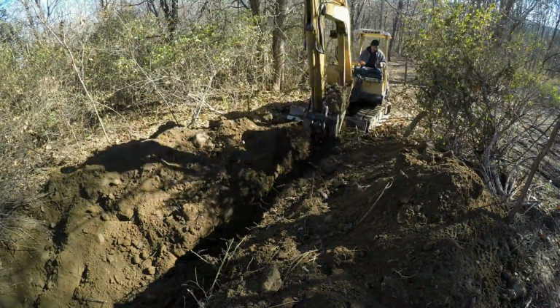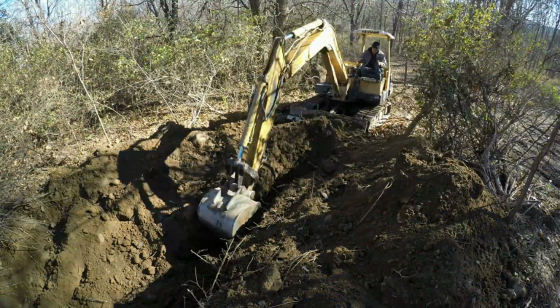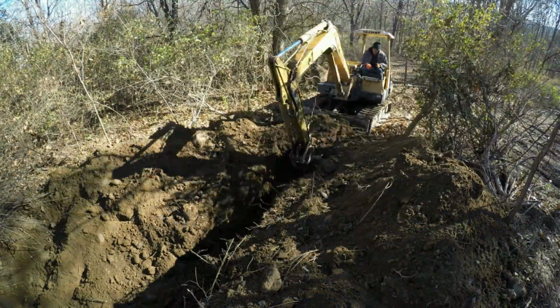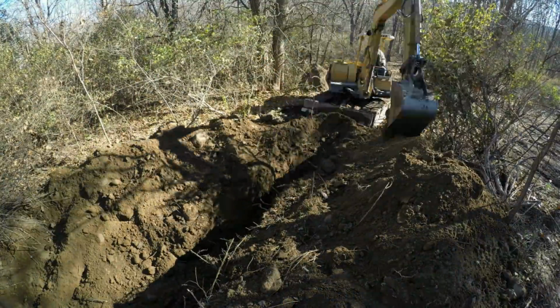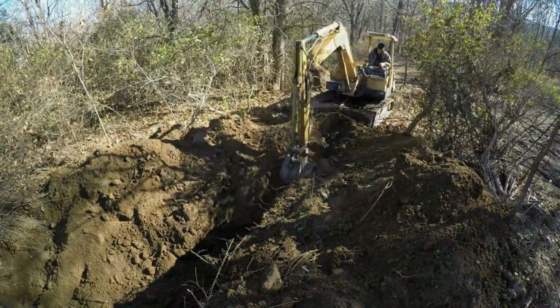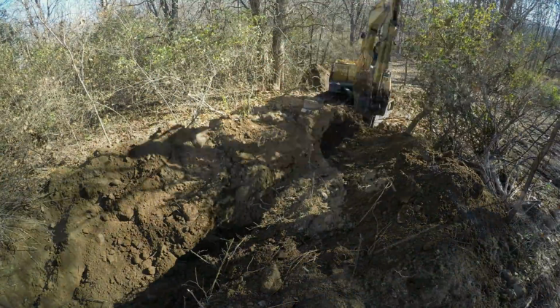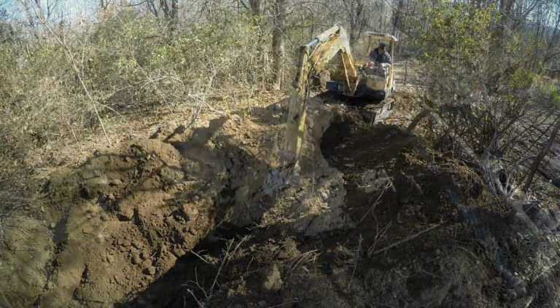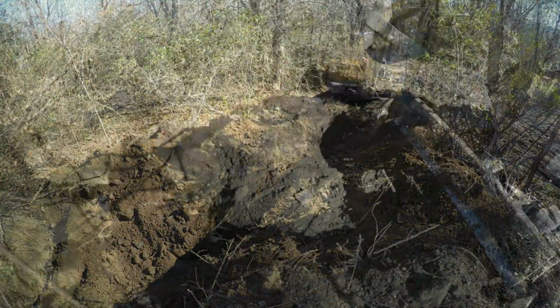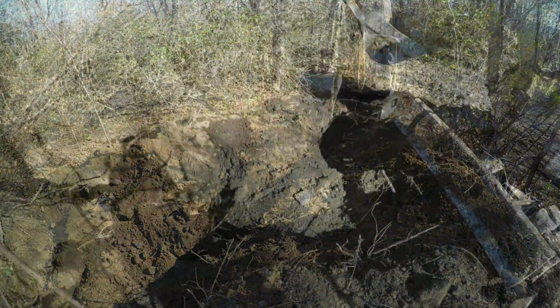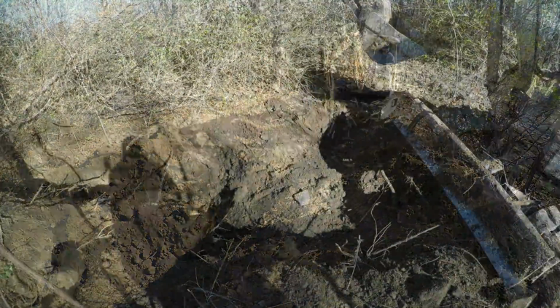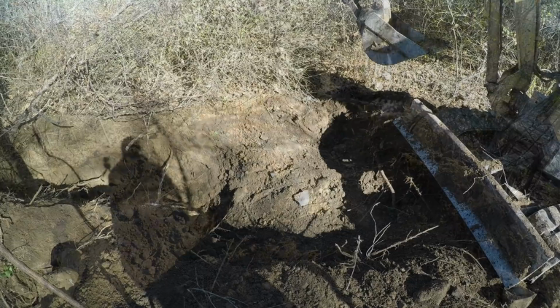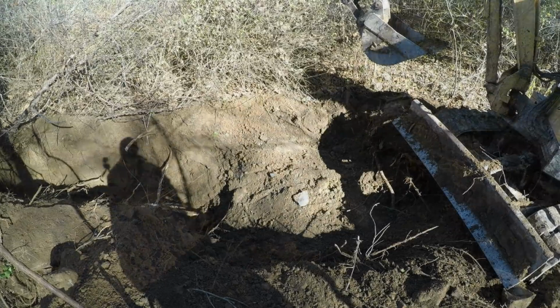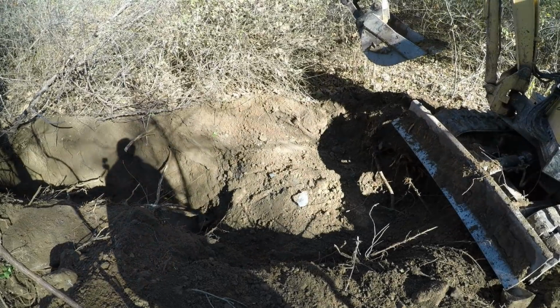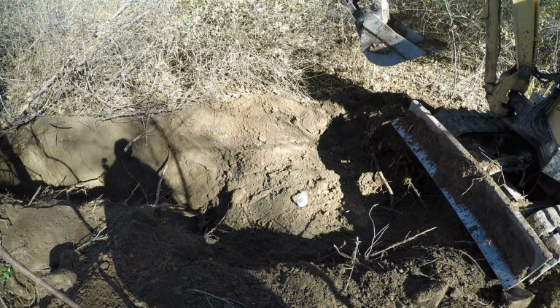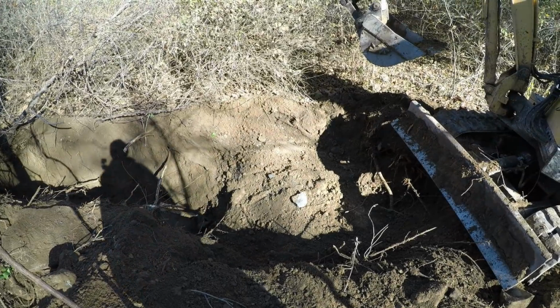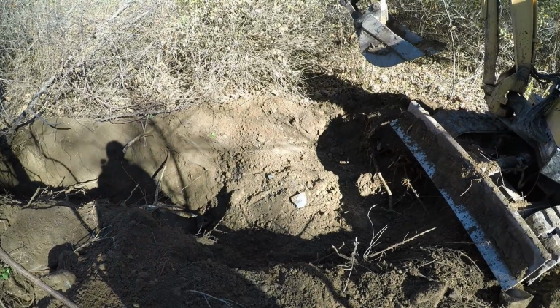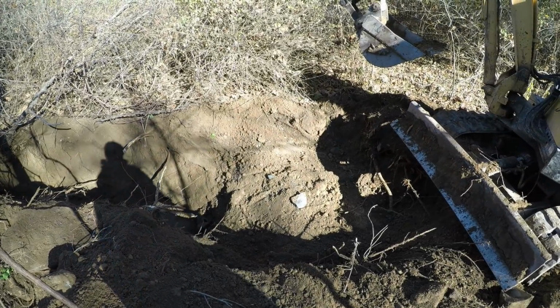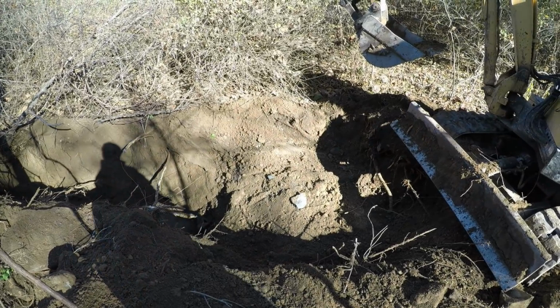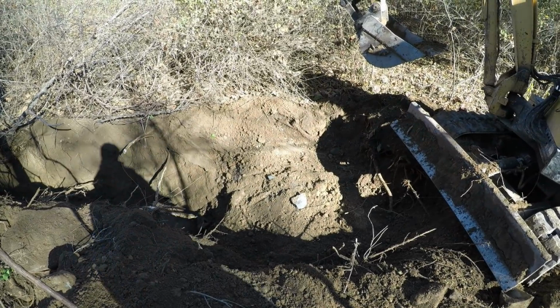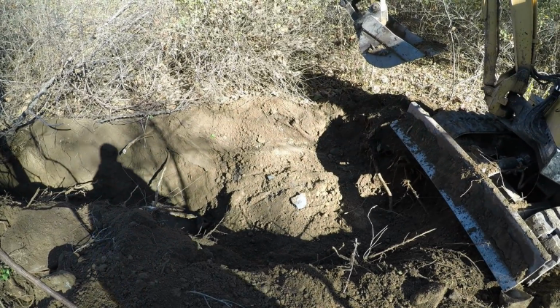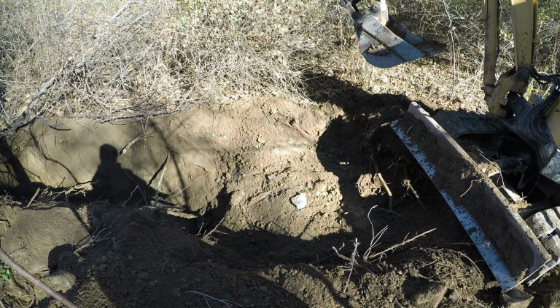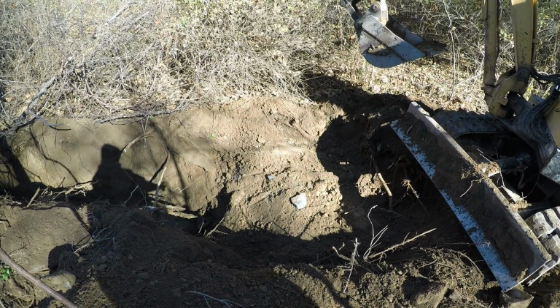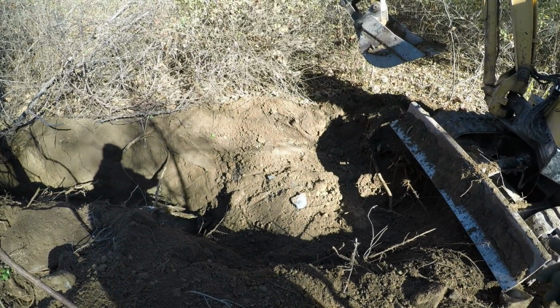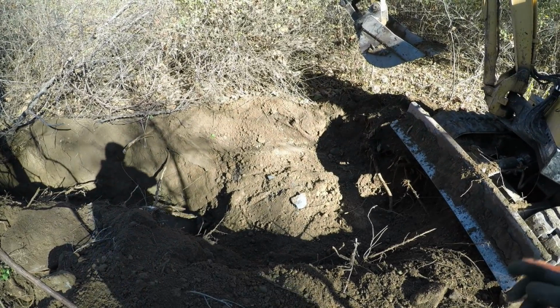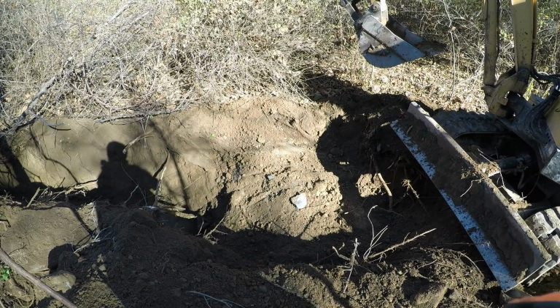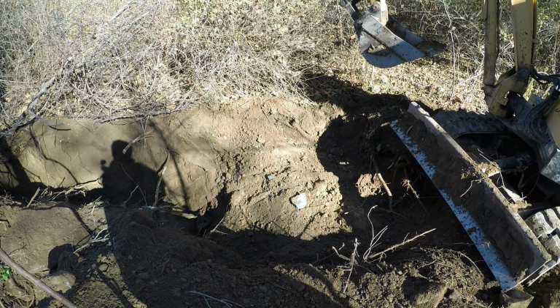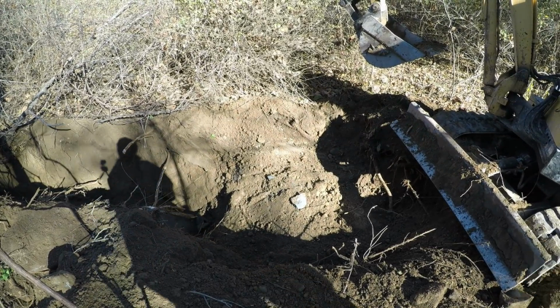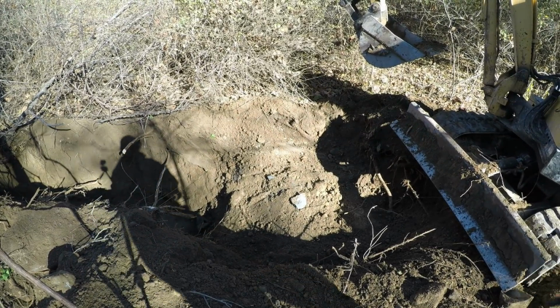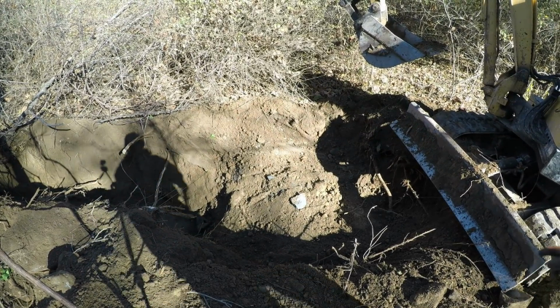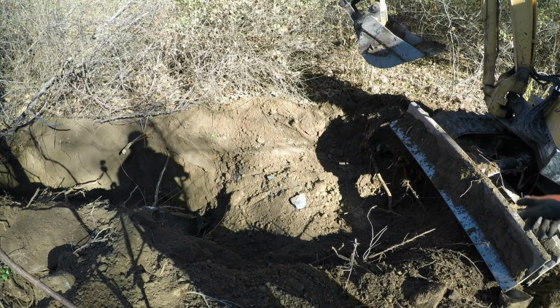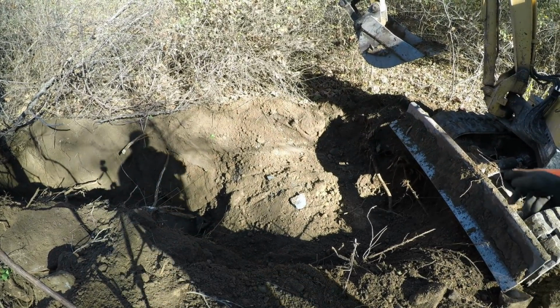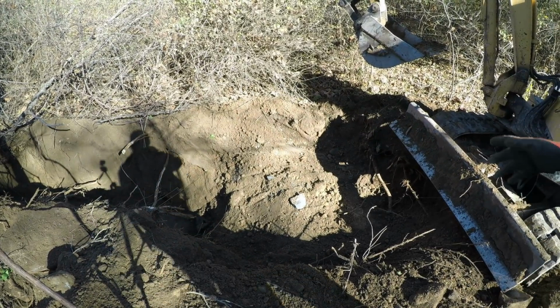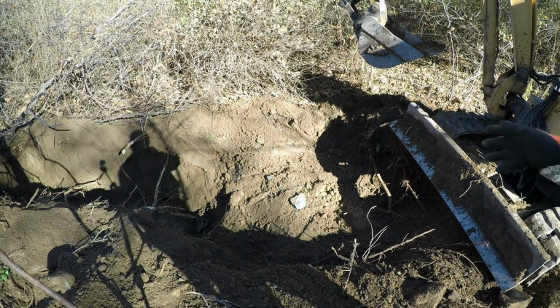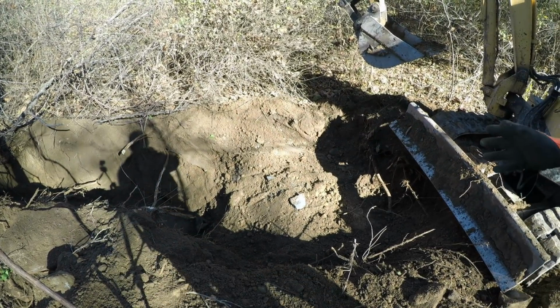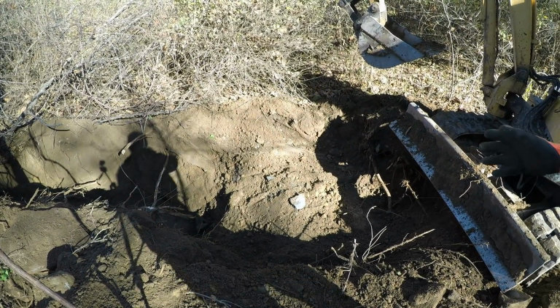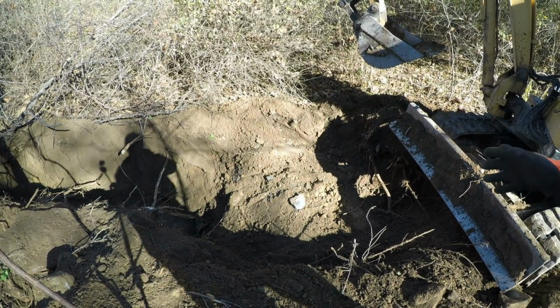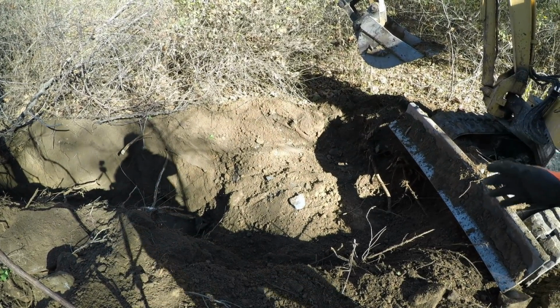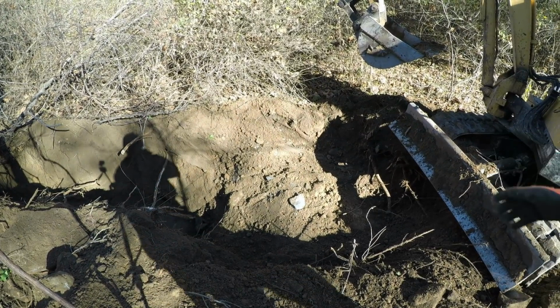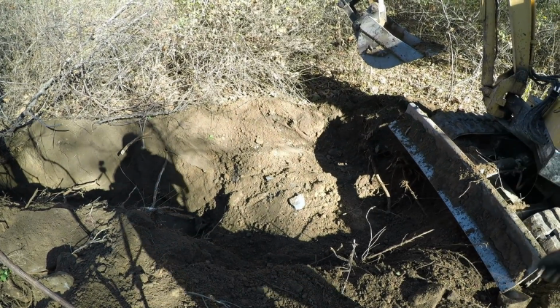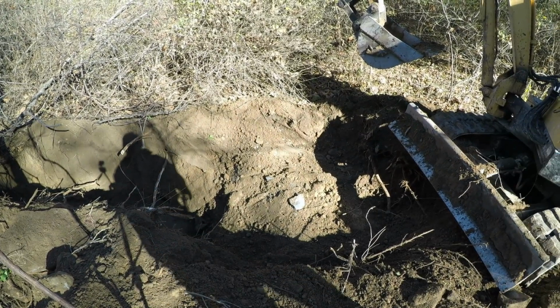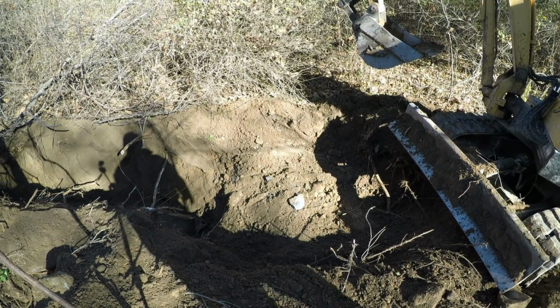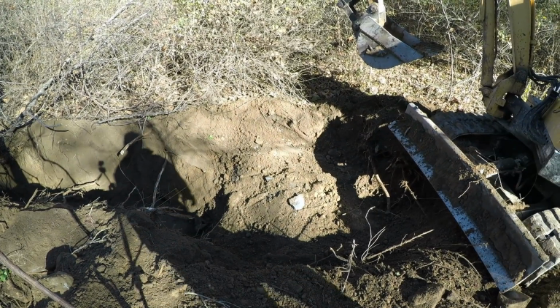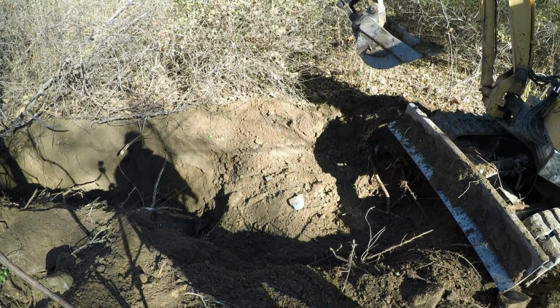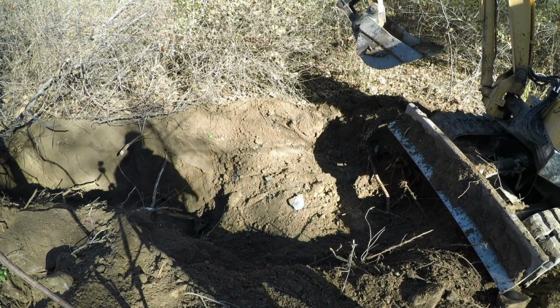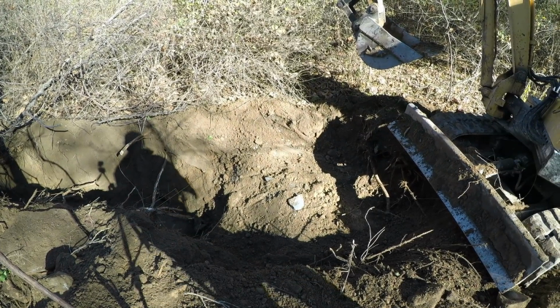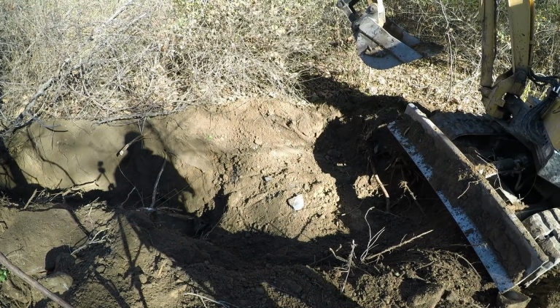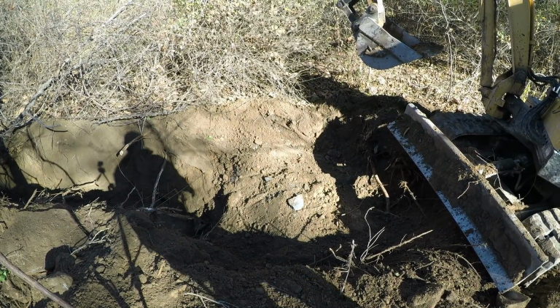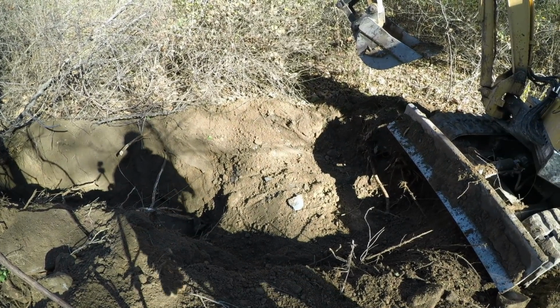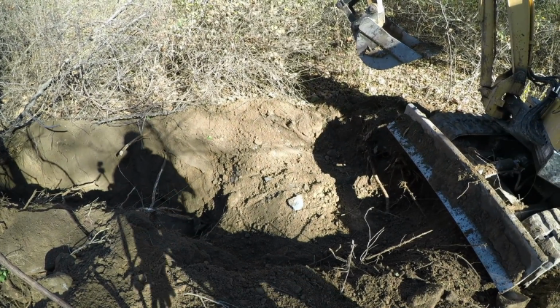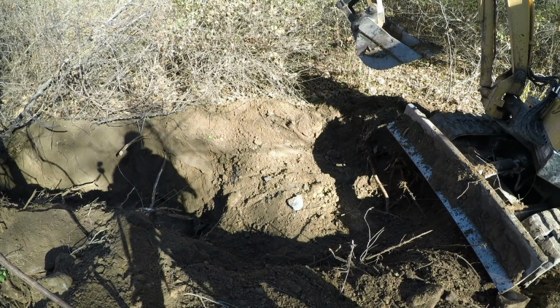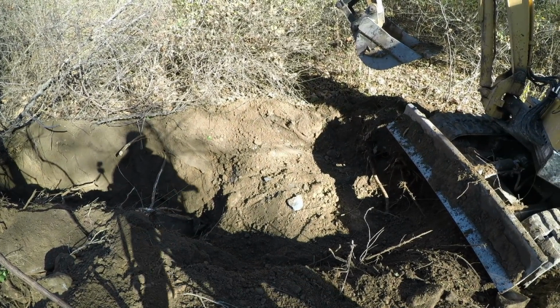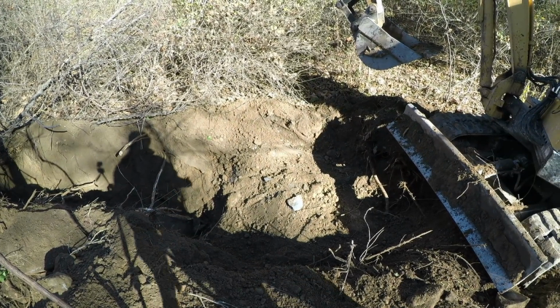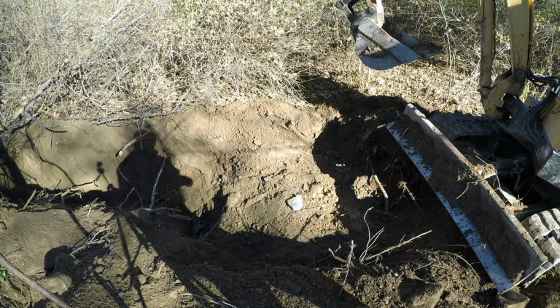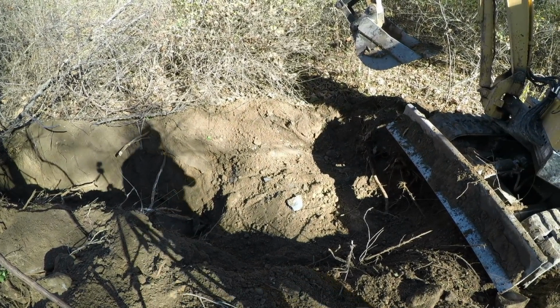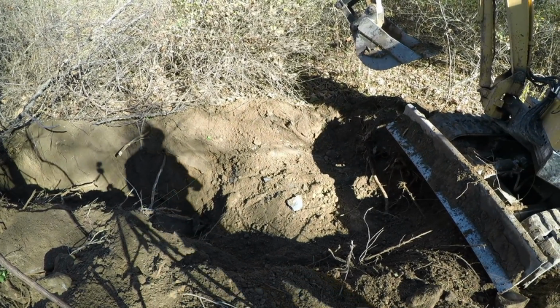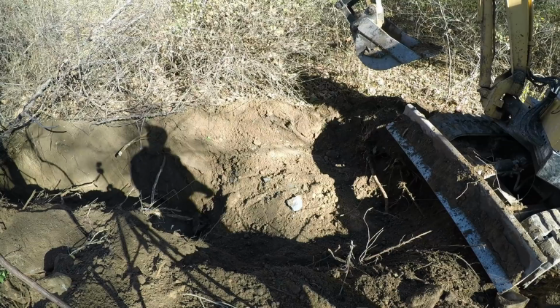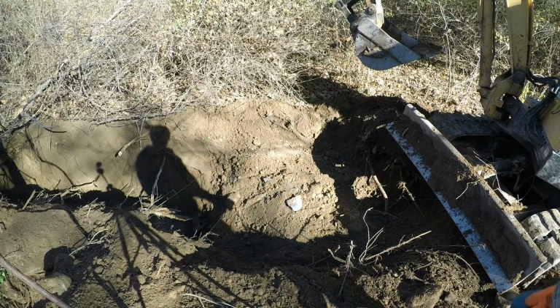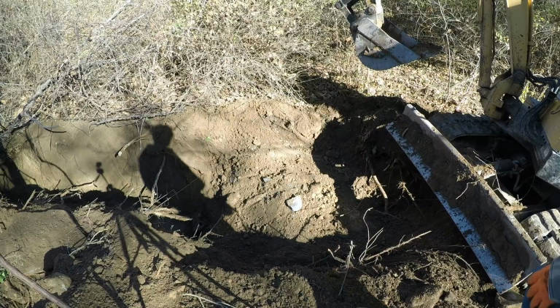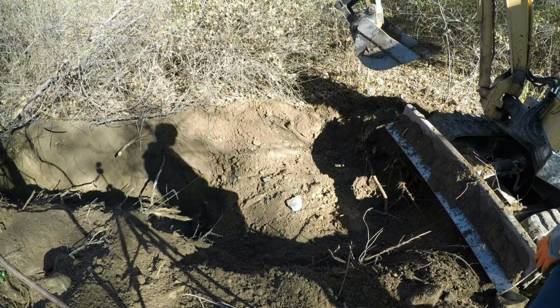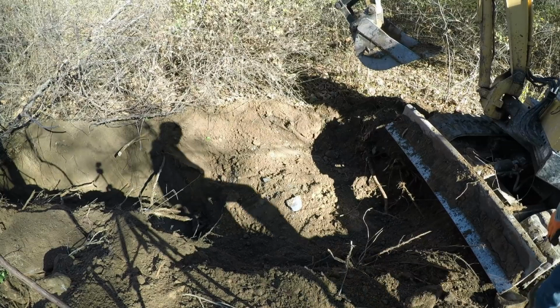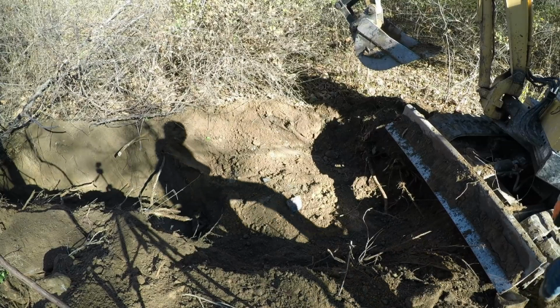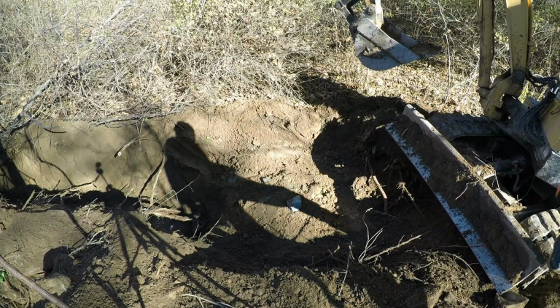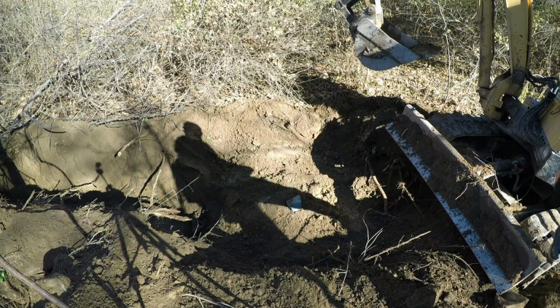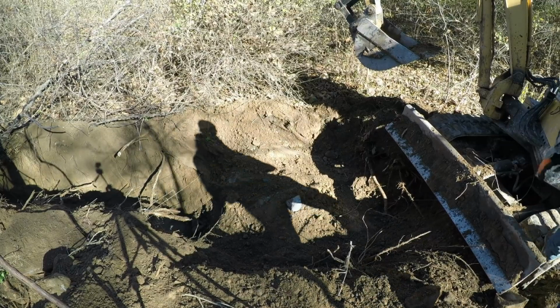It's been real easy digging so far, but I just finally hit this big rock. I think I can get it out though.